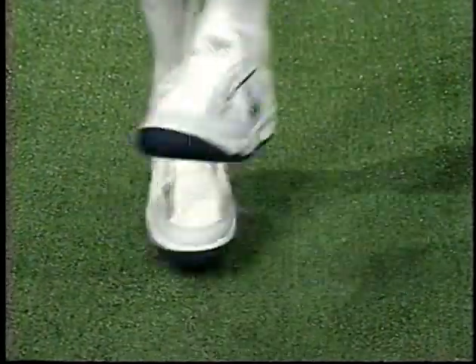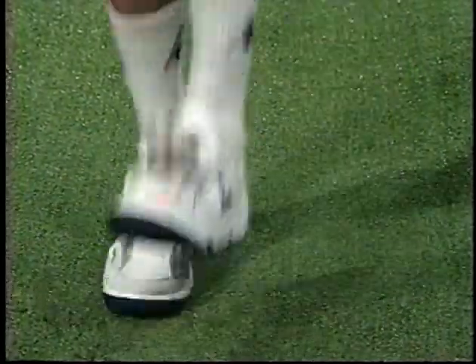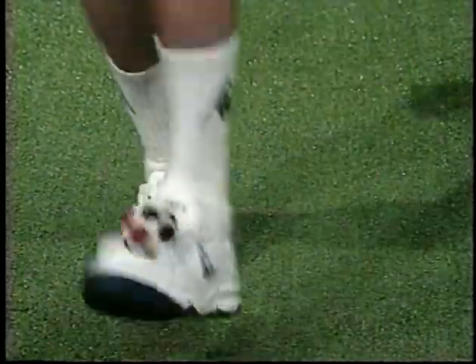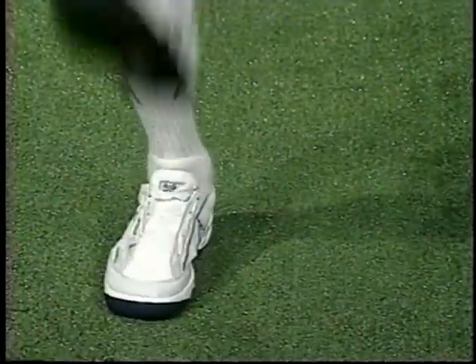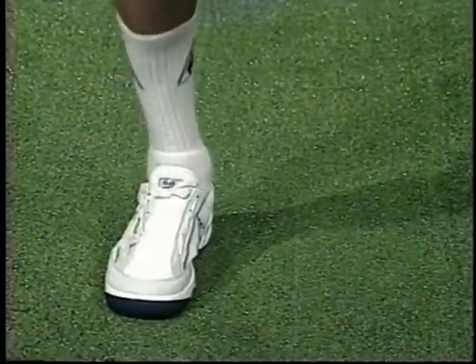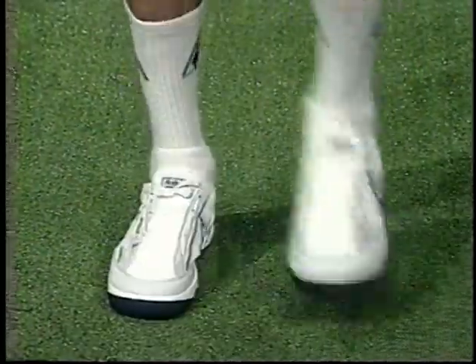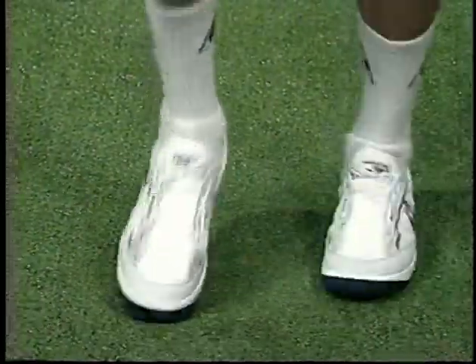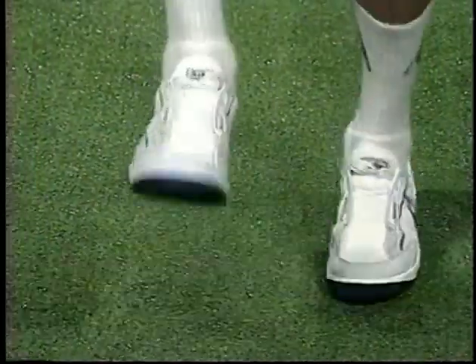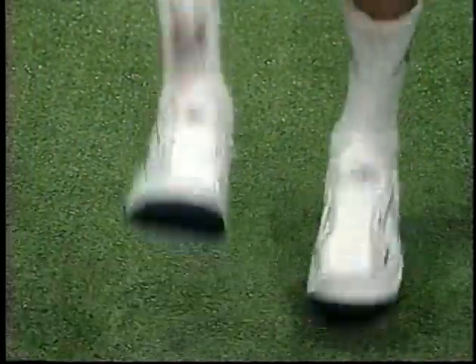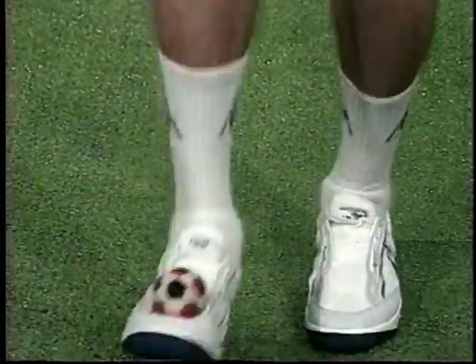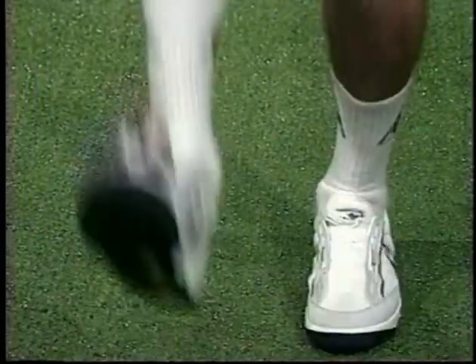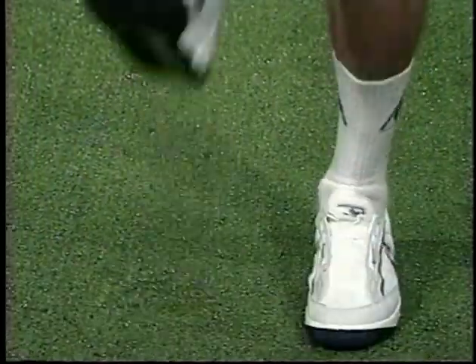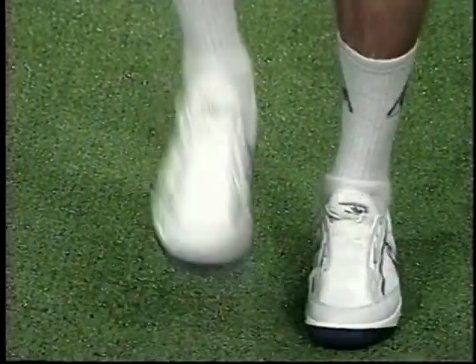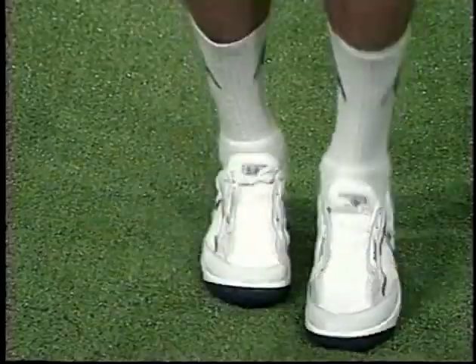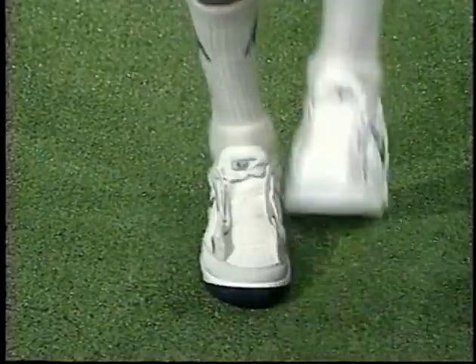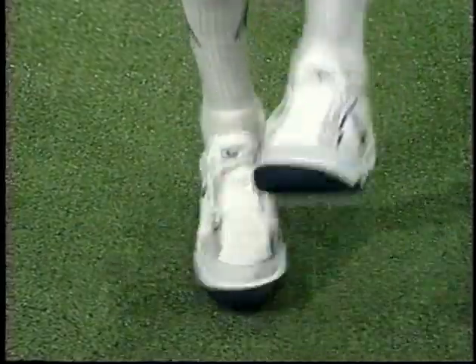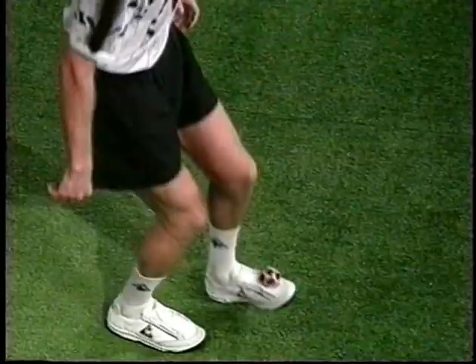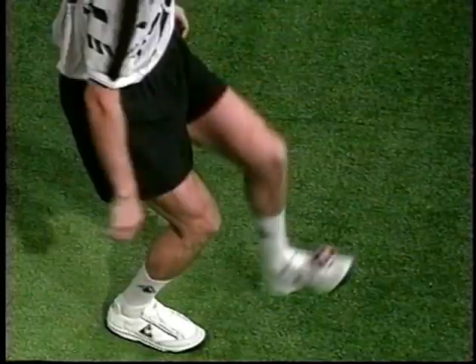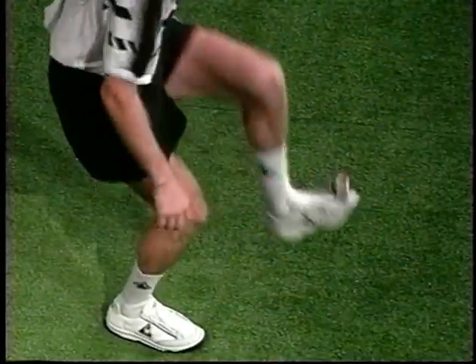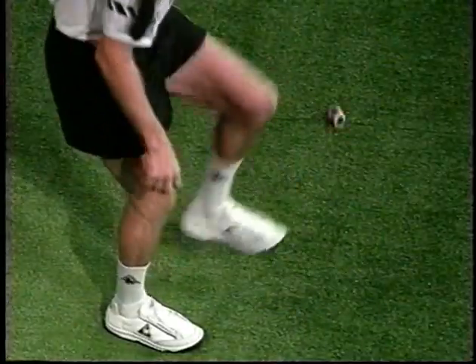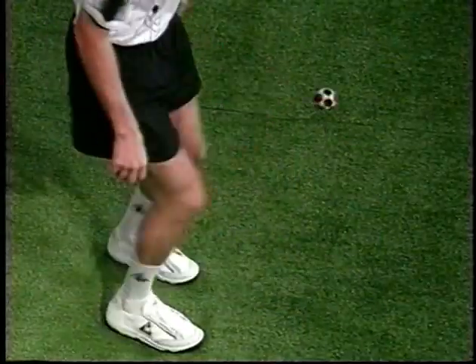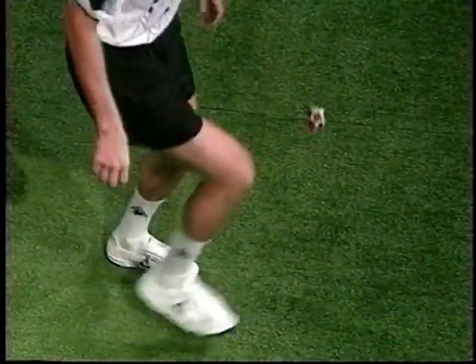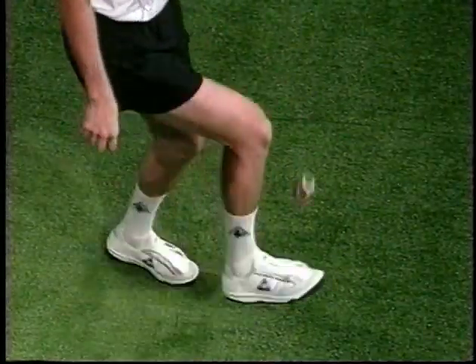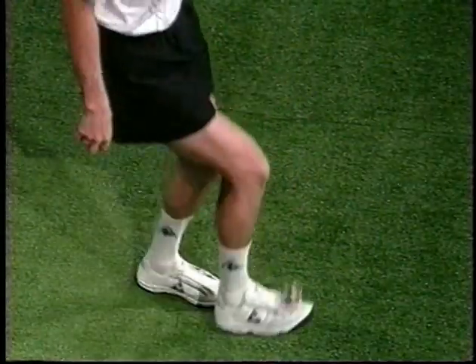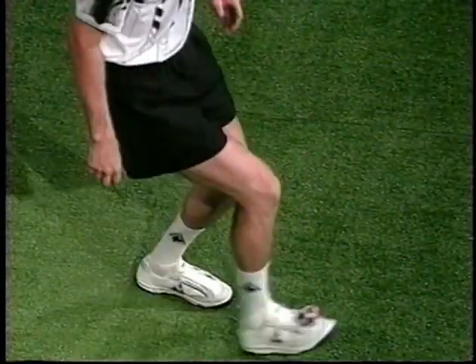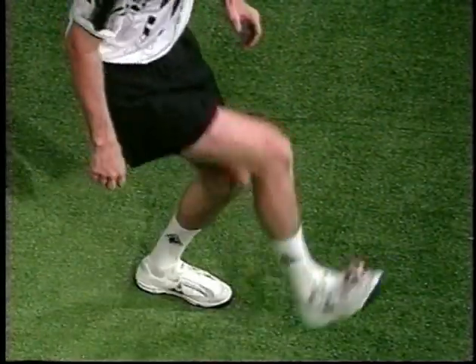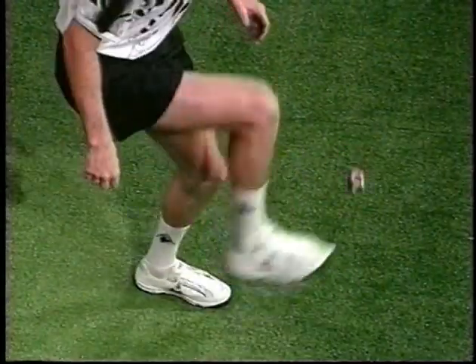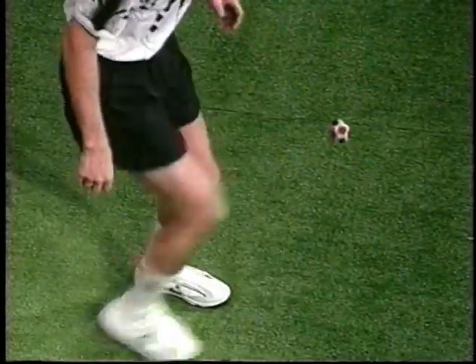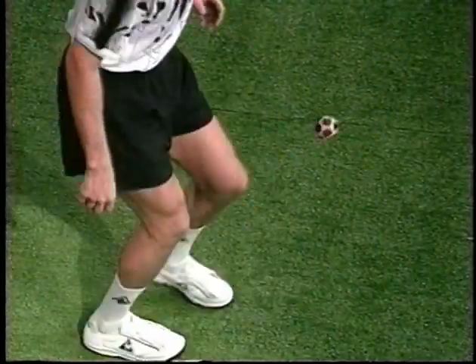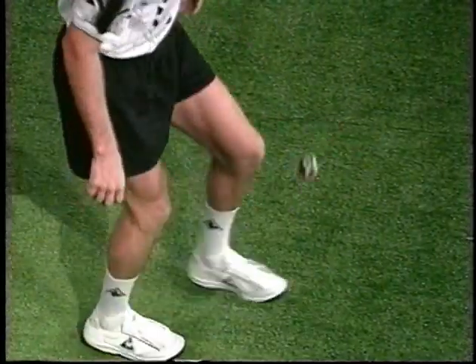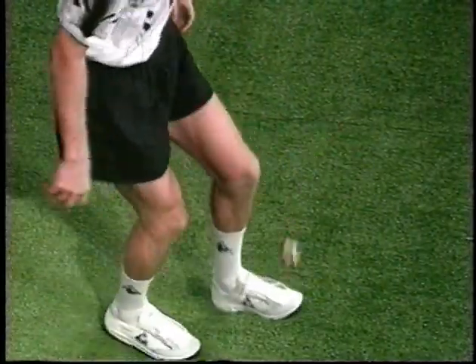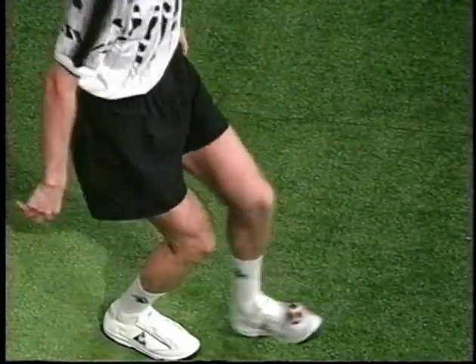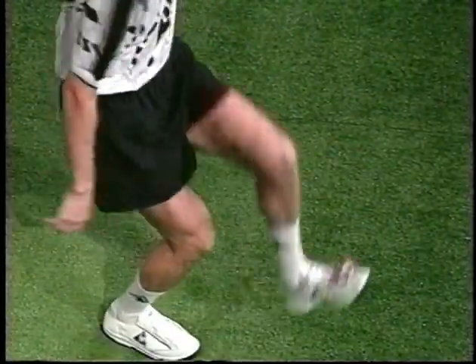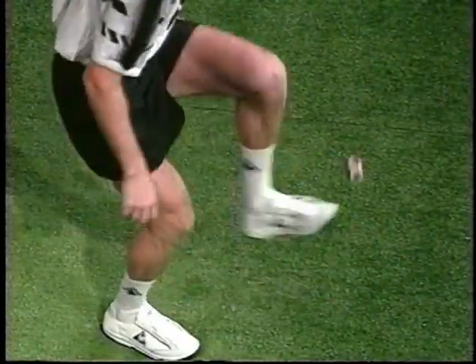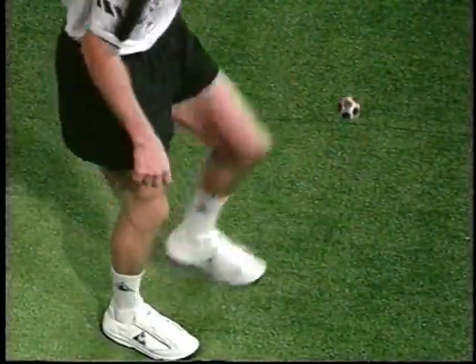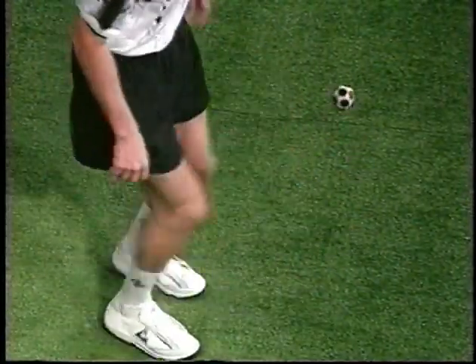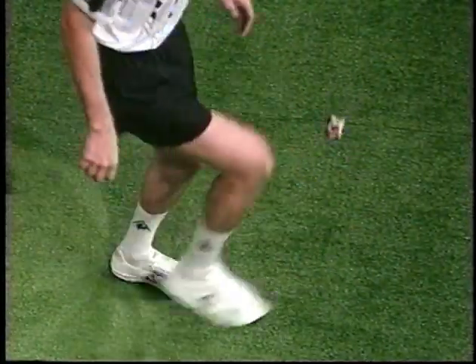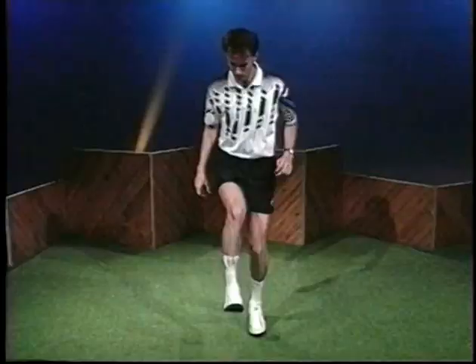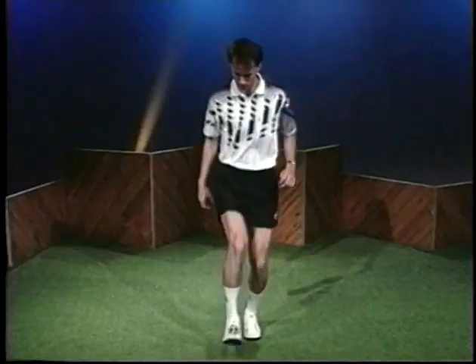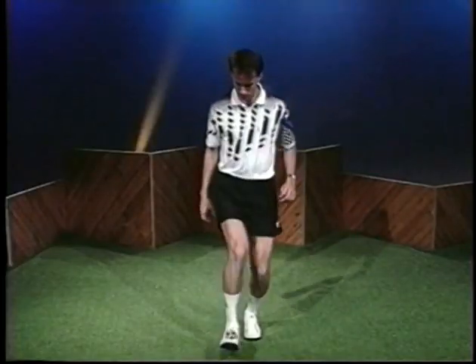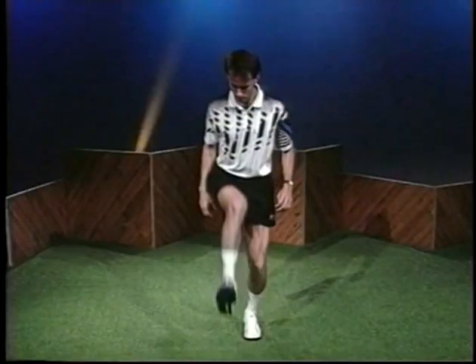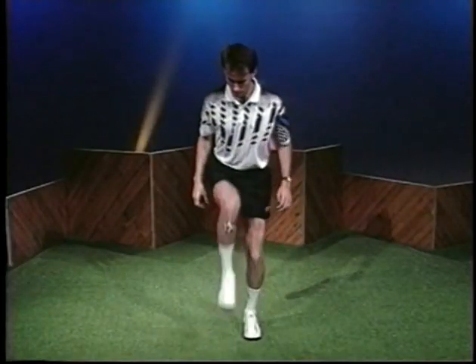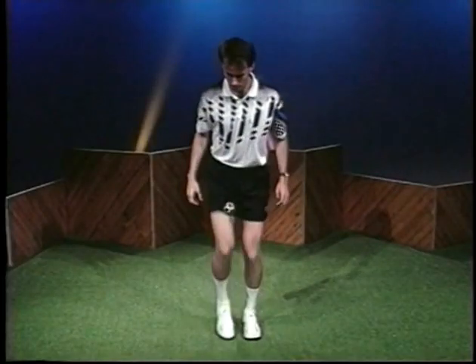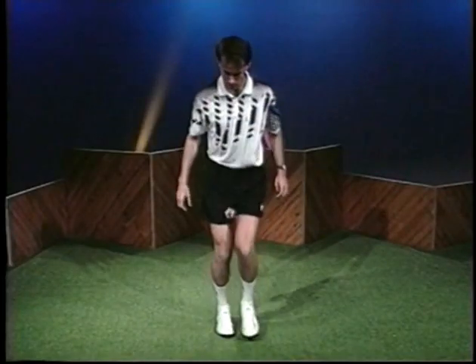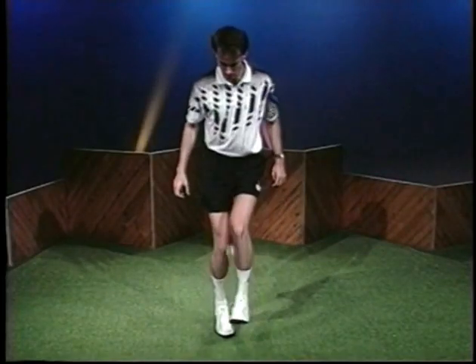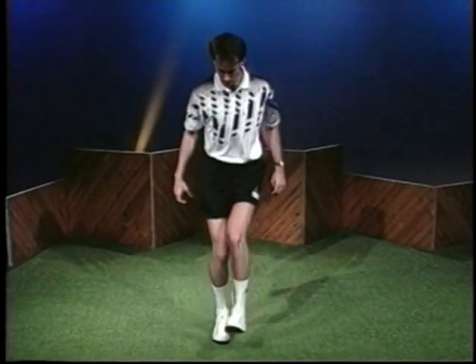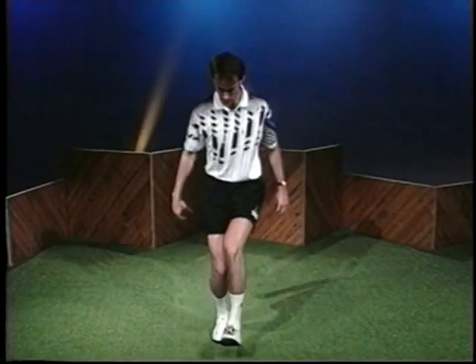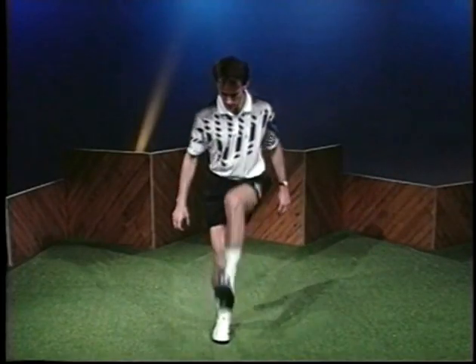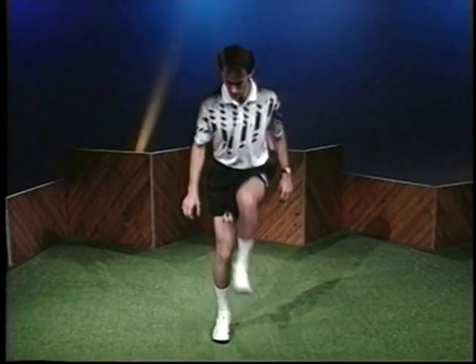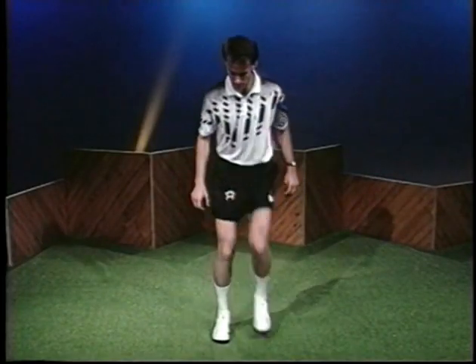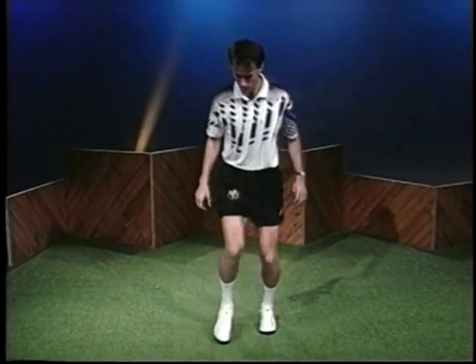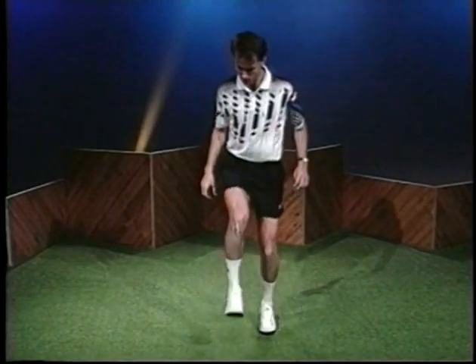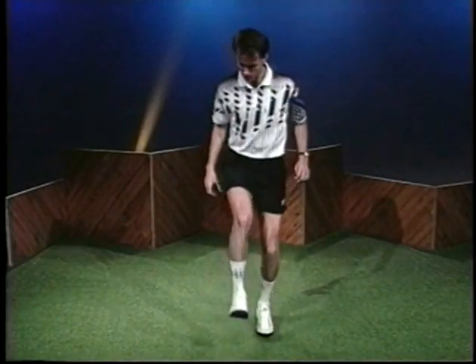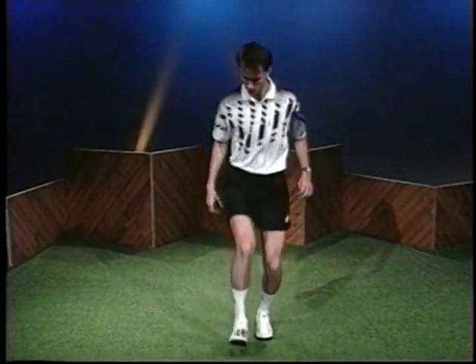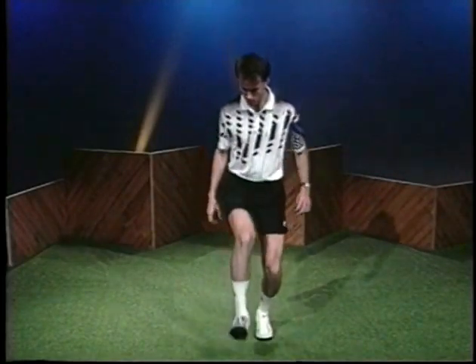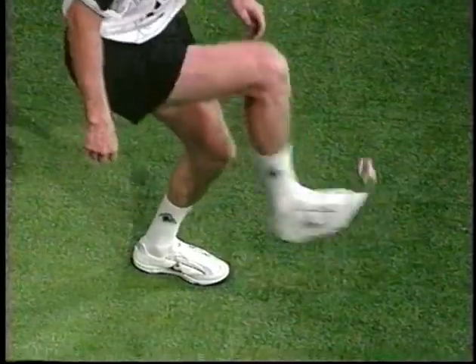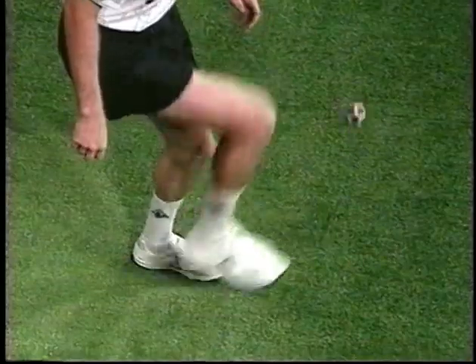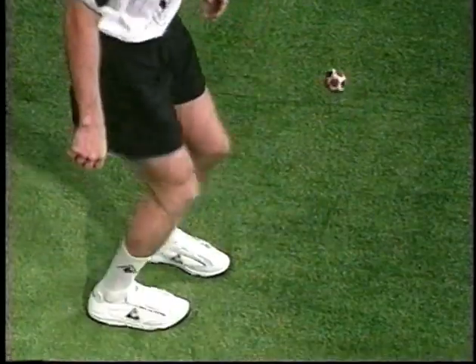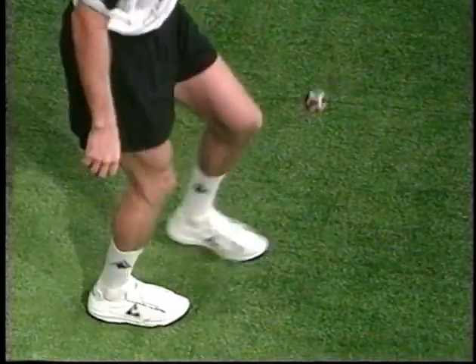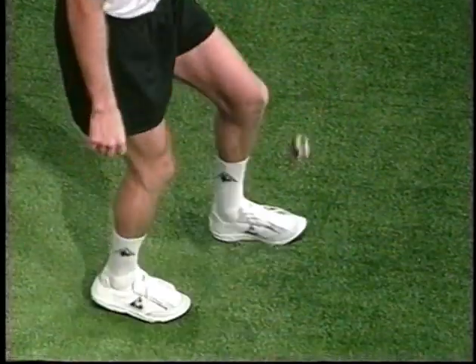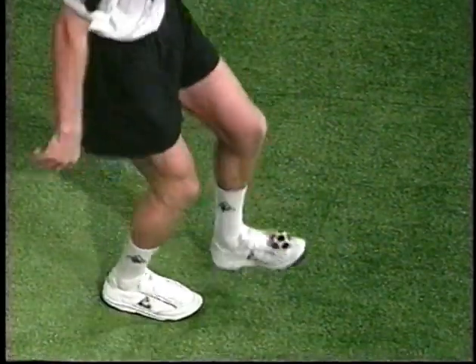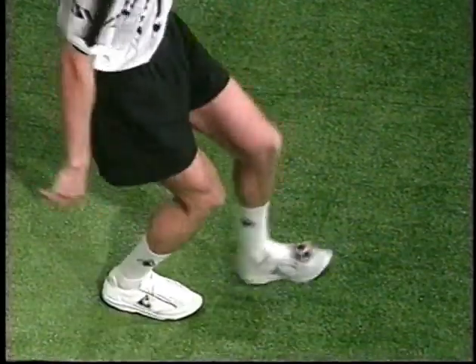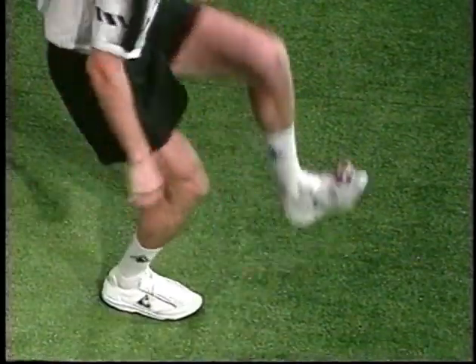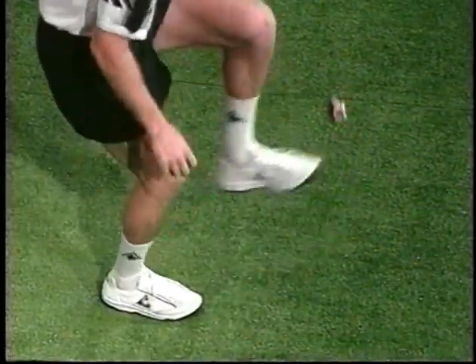Just before contact, drop your foot firmly, slowing to cushion the fall of the foot bag. Bend your support leg to help stall the foot bag.